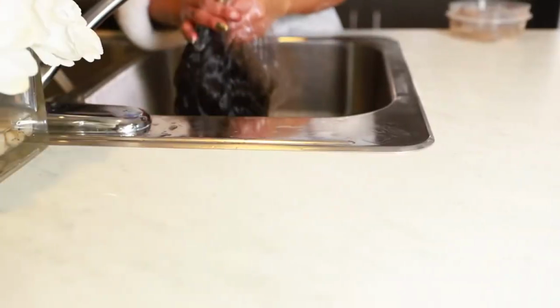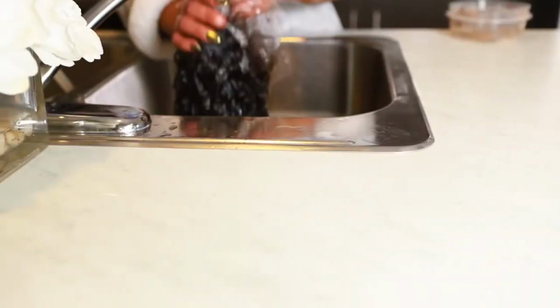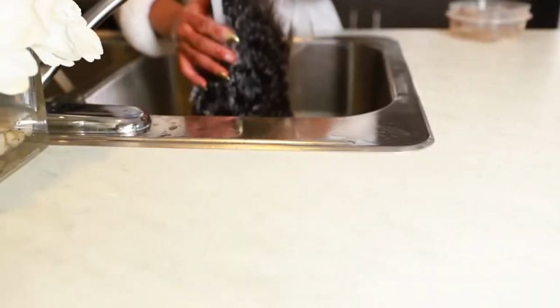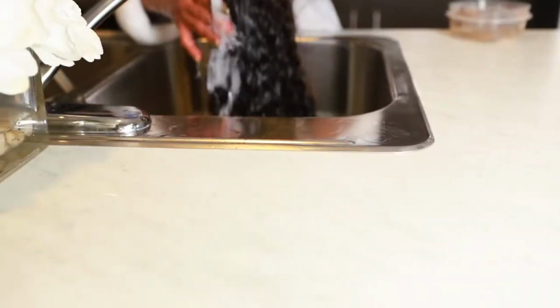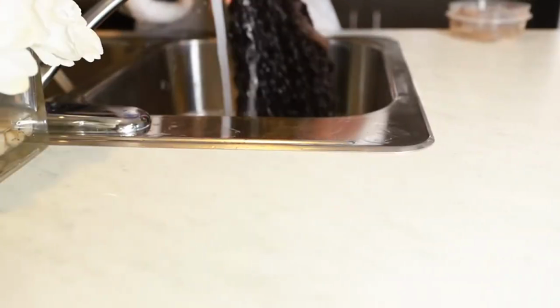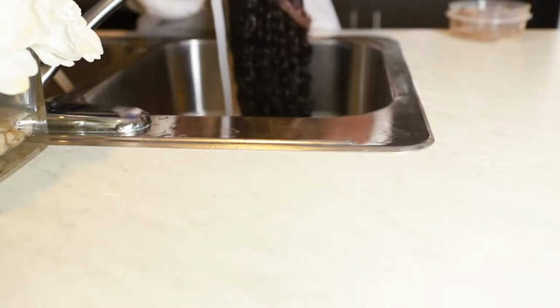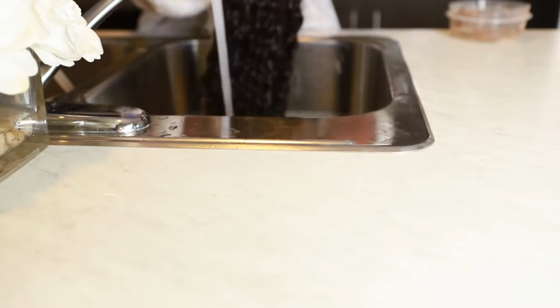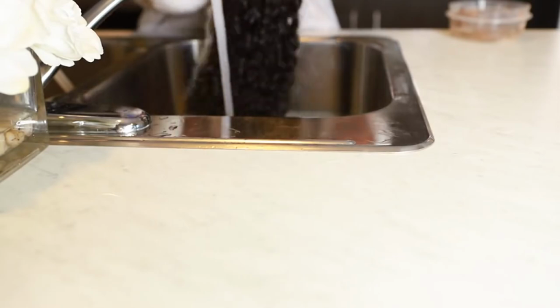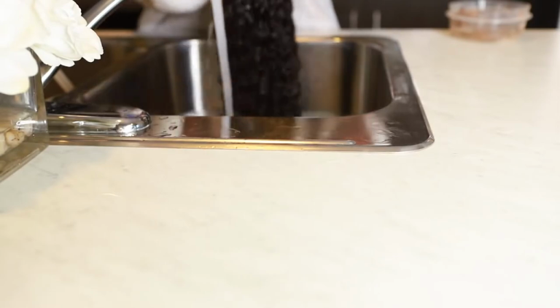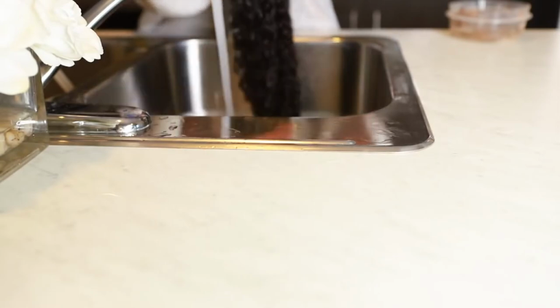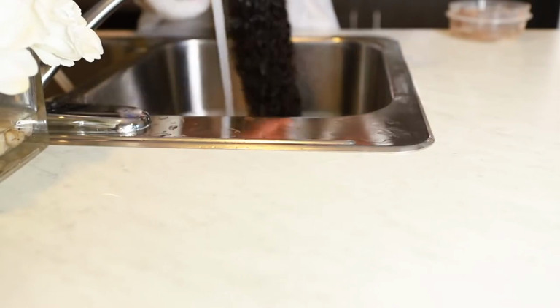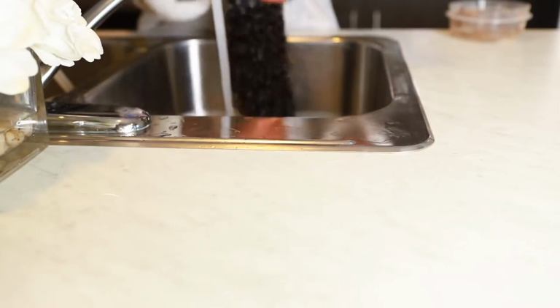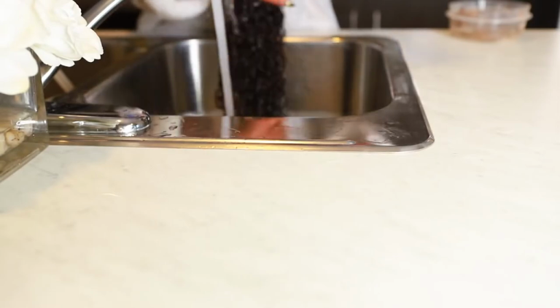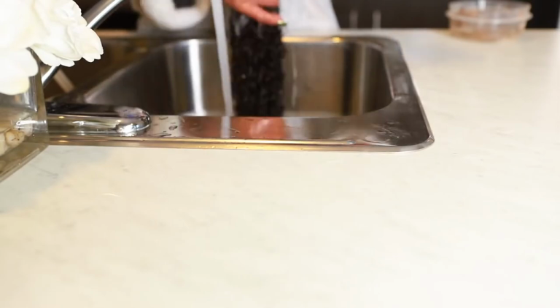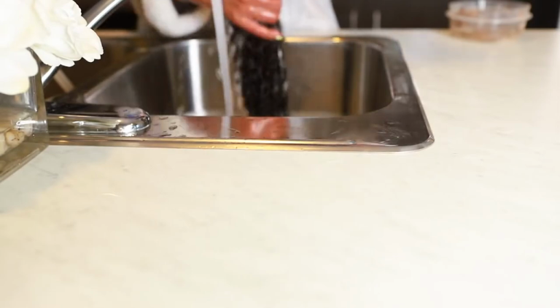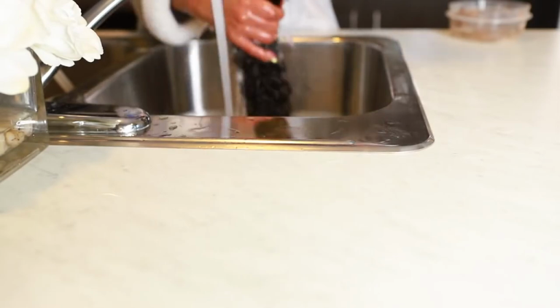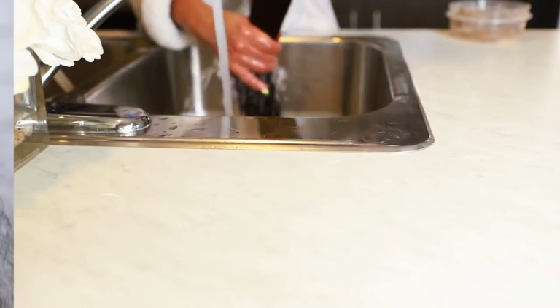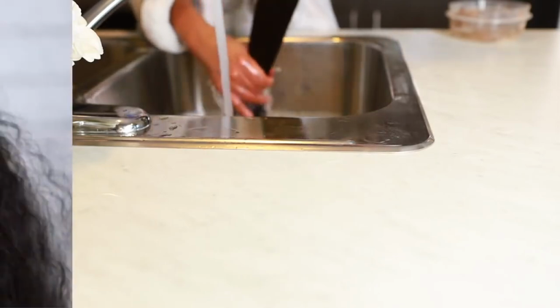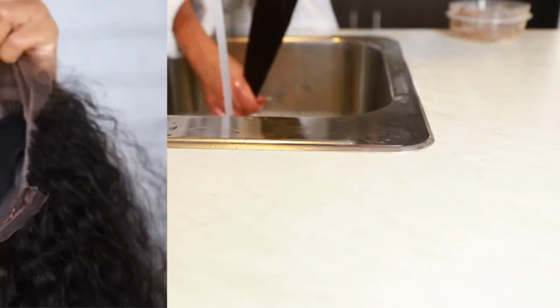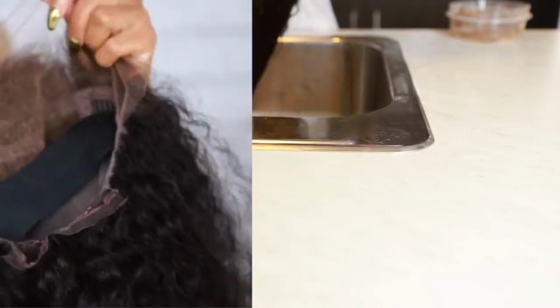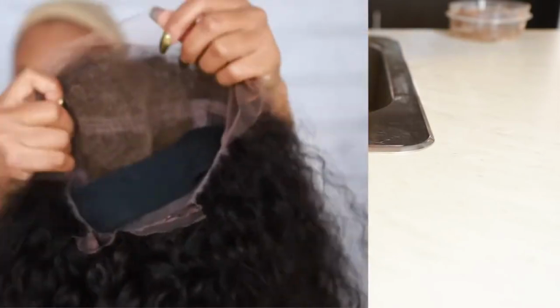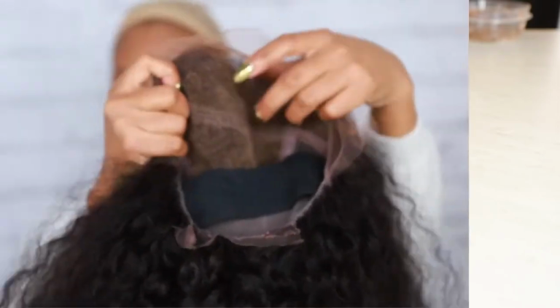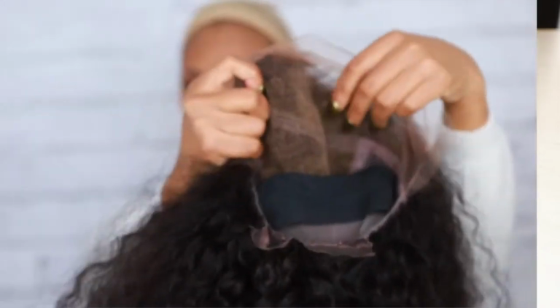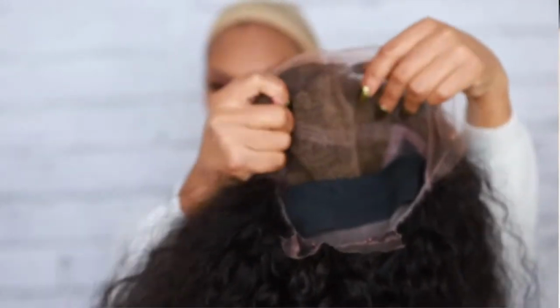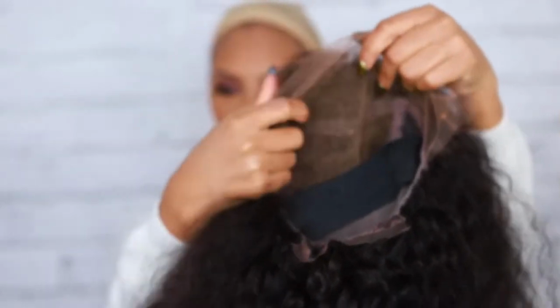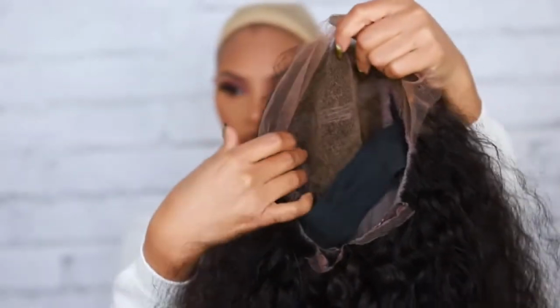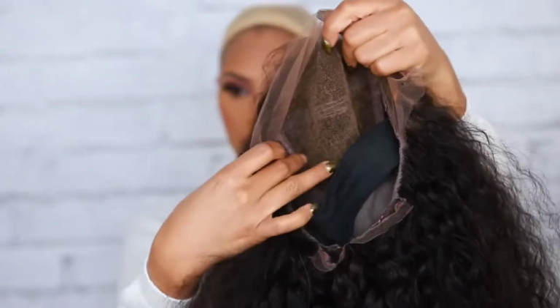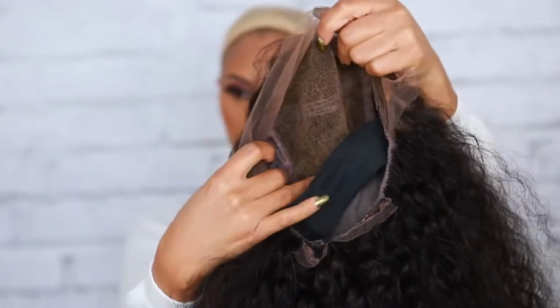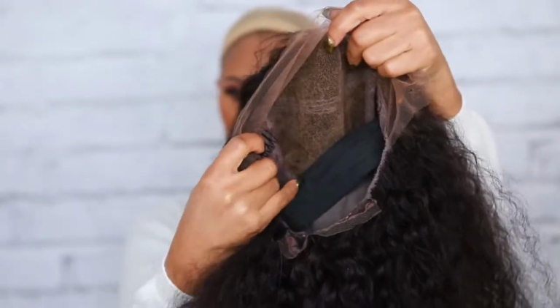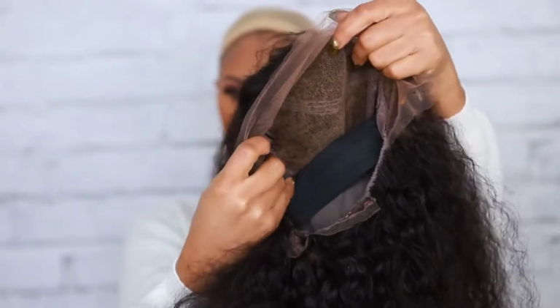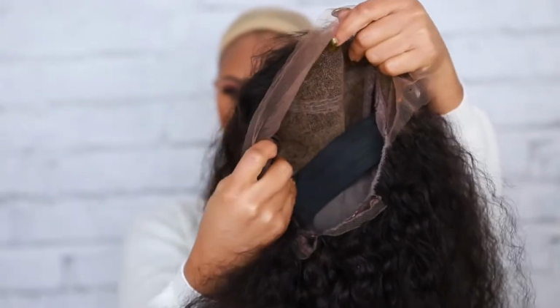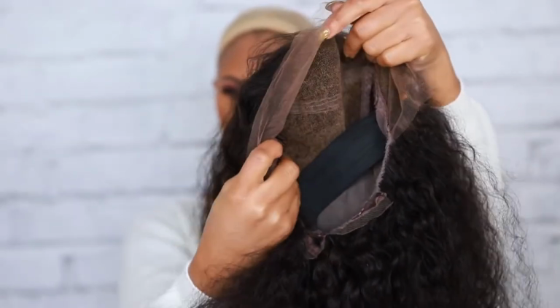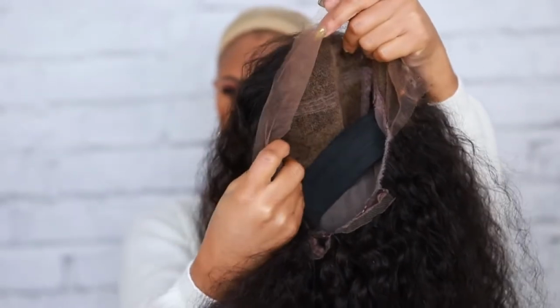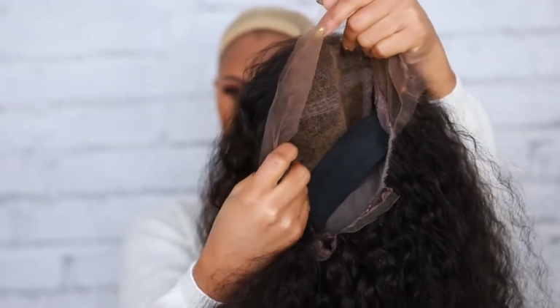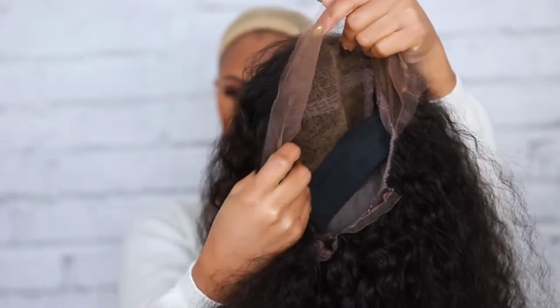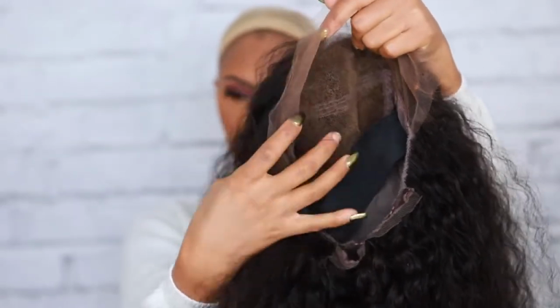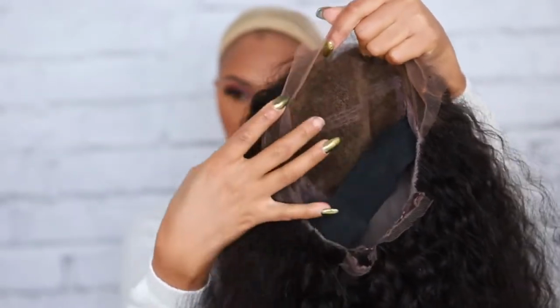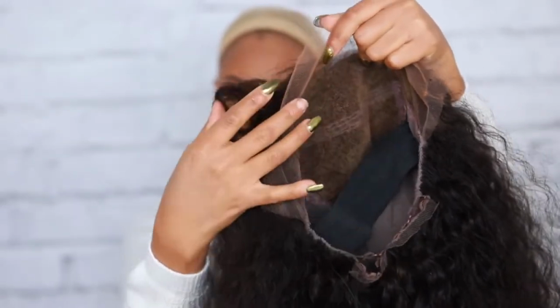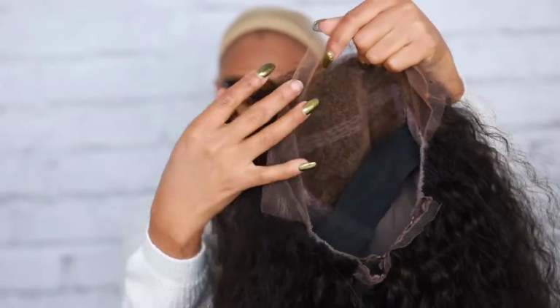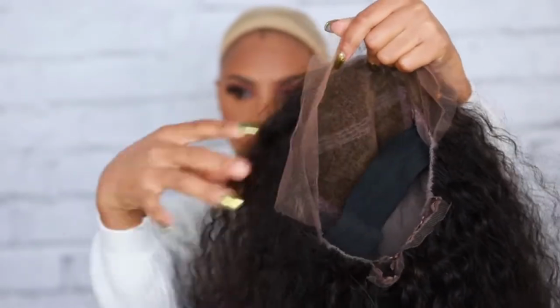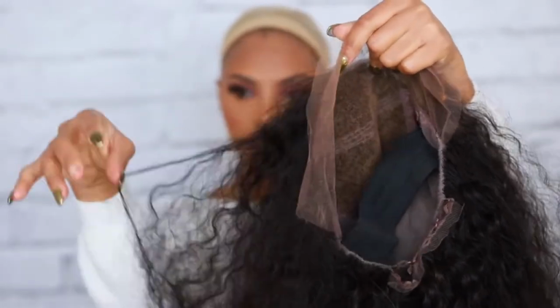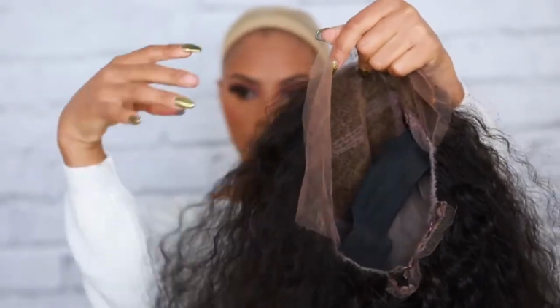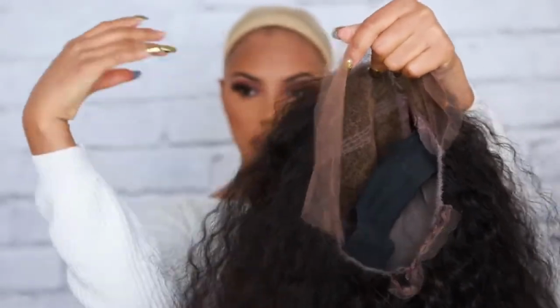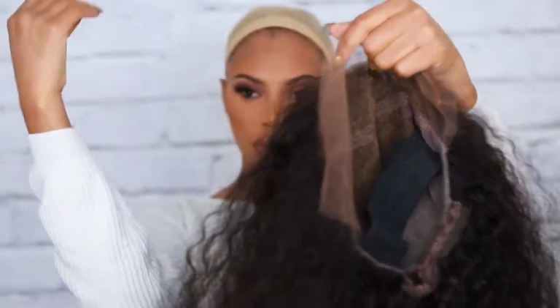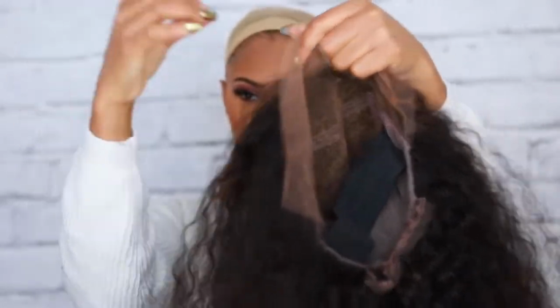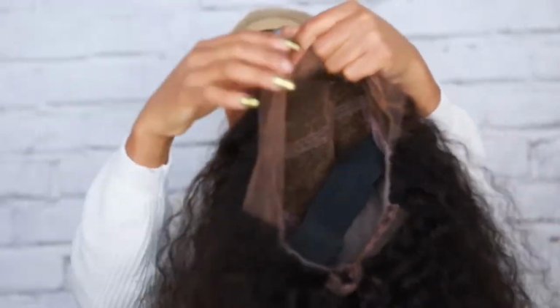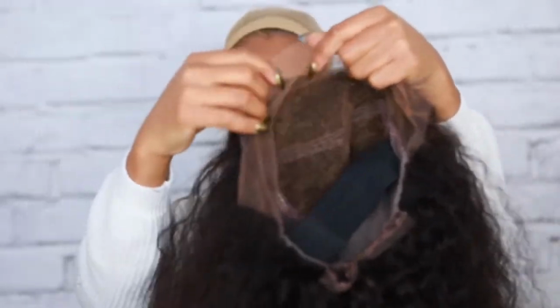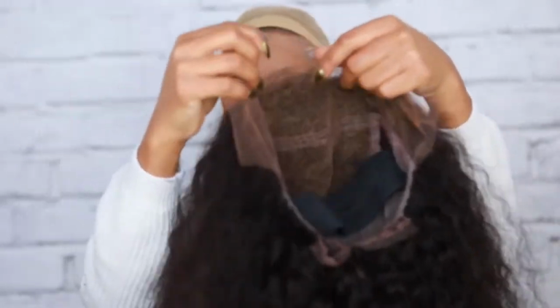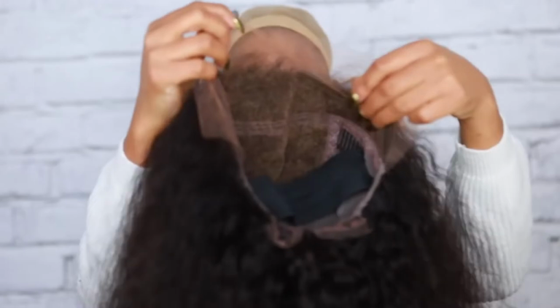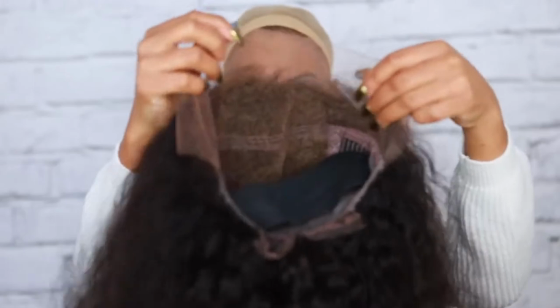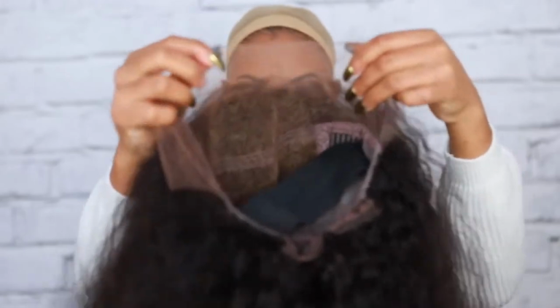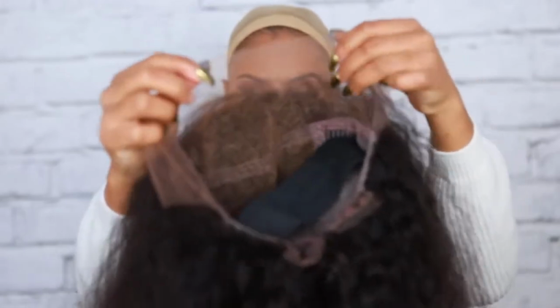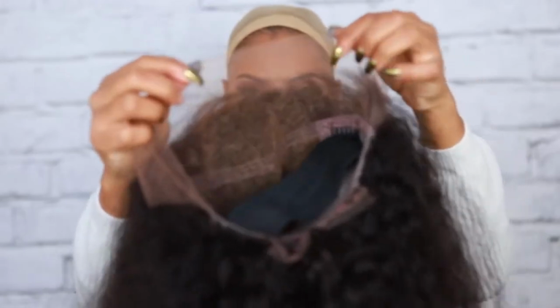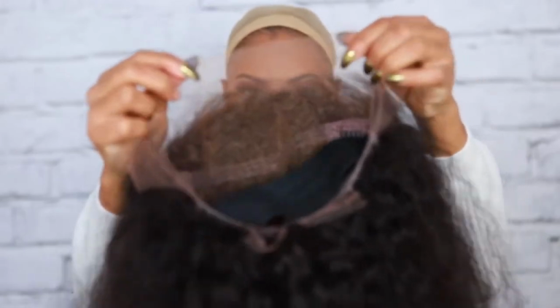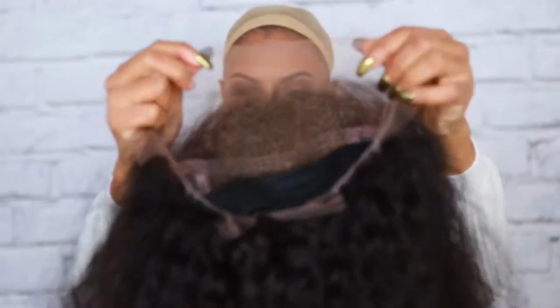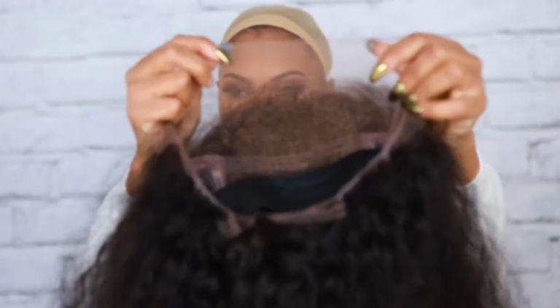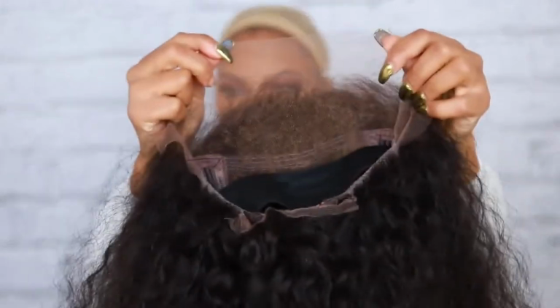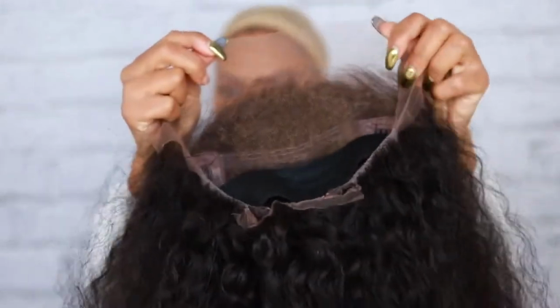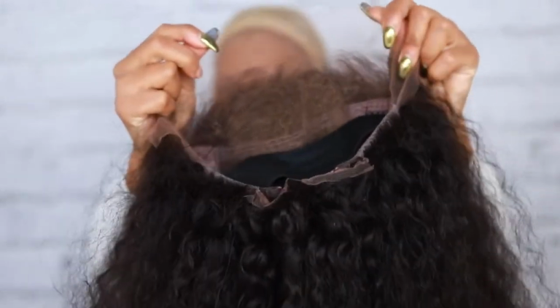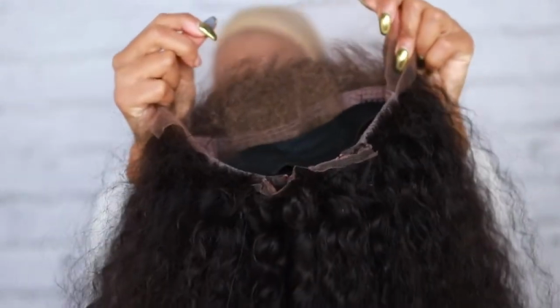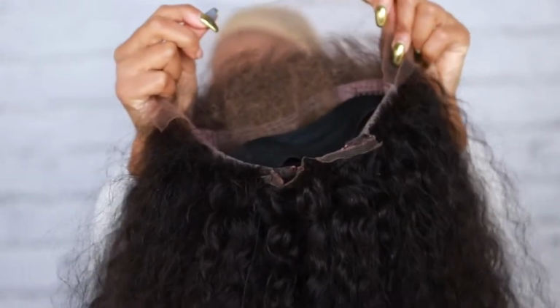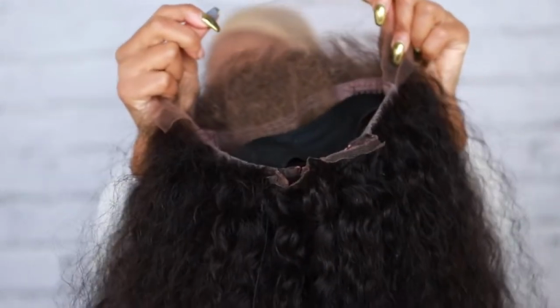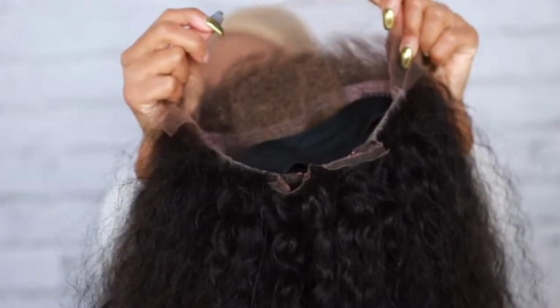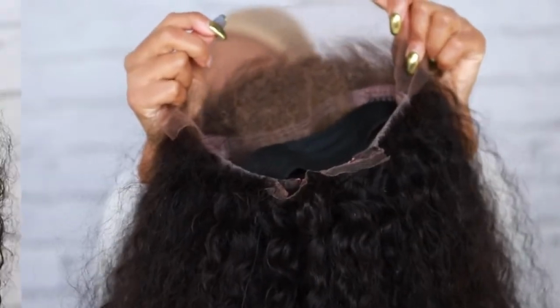Once I washed out the purple shampoo, this is what the lace is looking like — it's looking a lot better, it's not looking orange and brassy anymore.